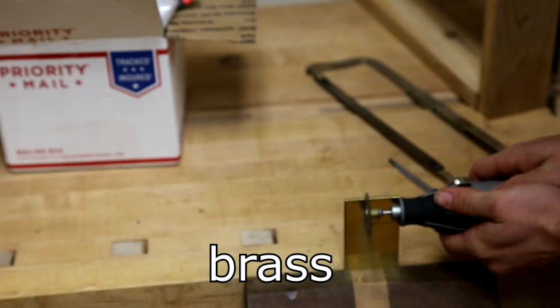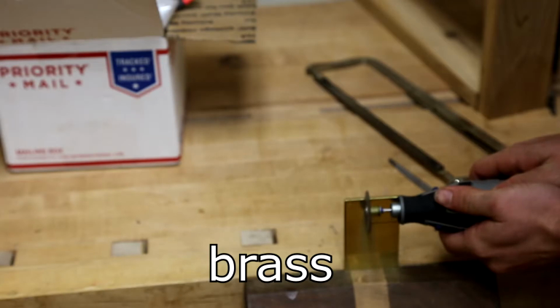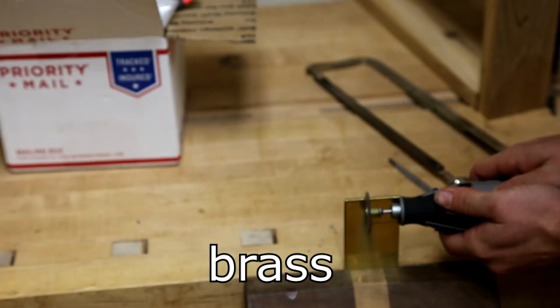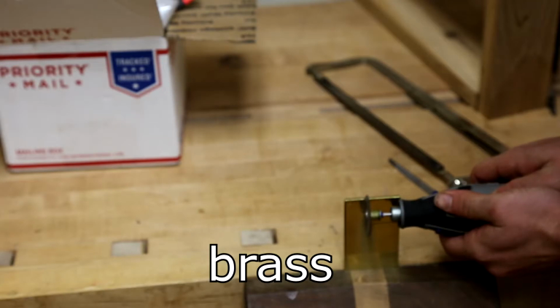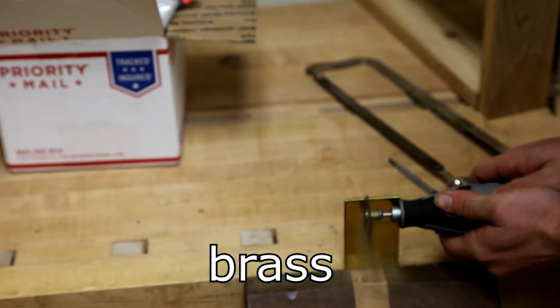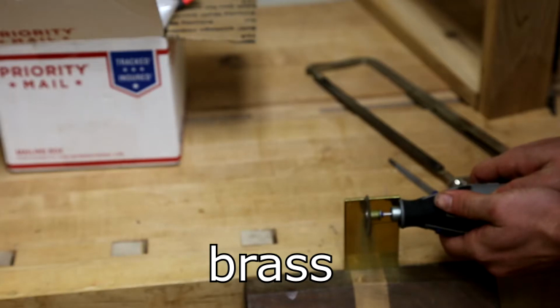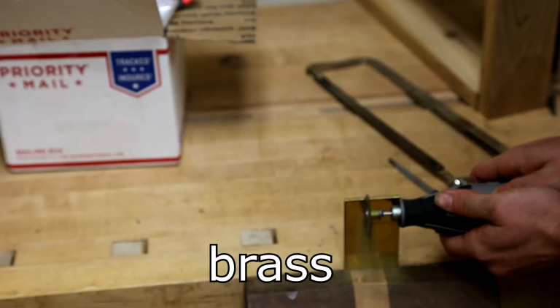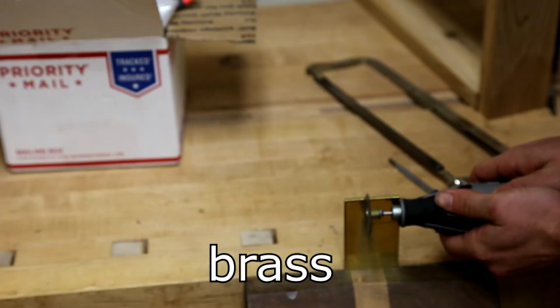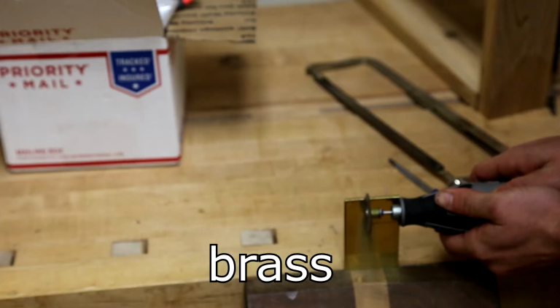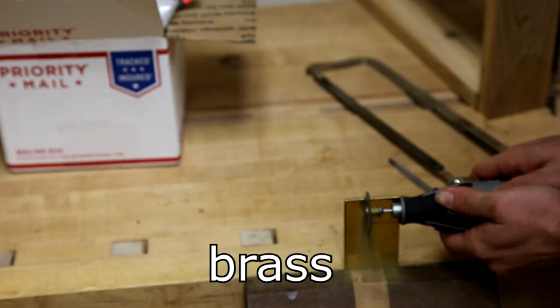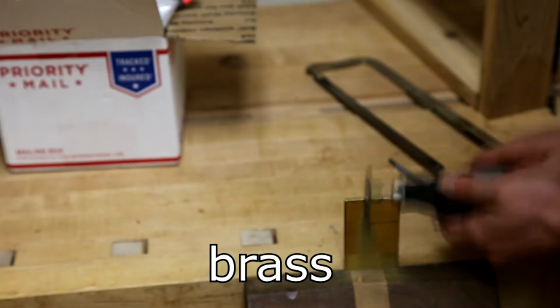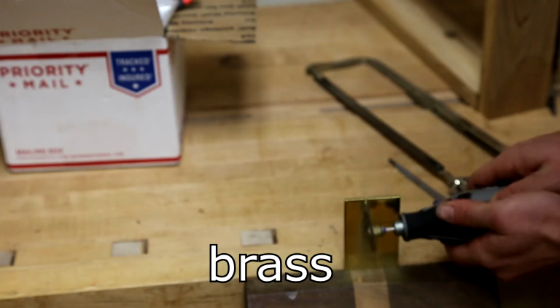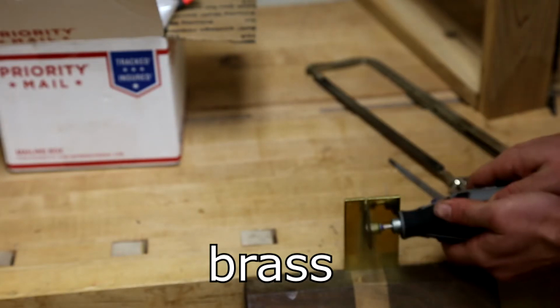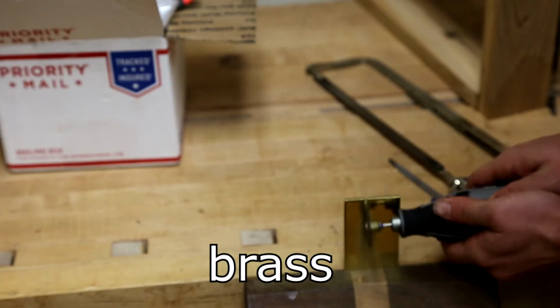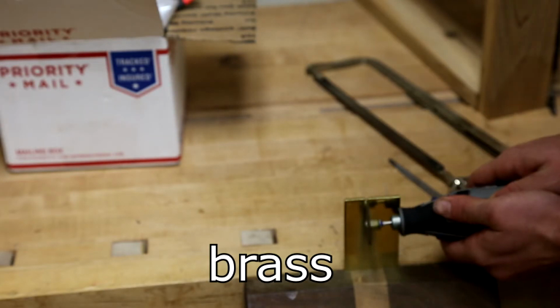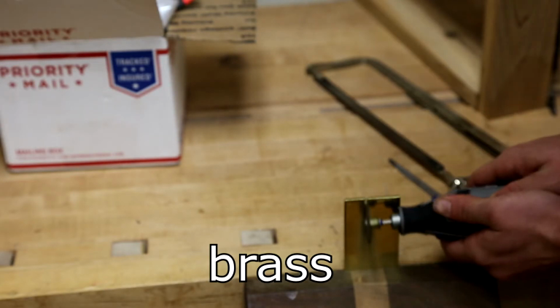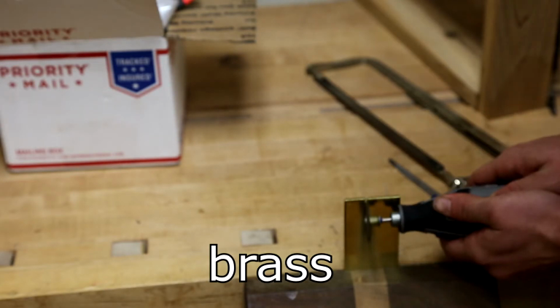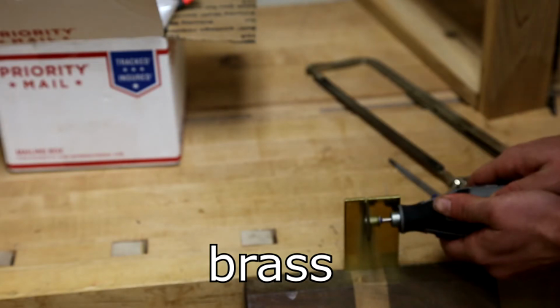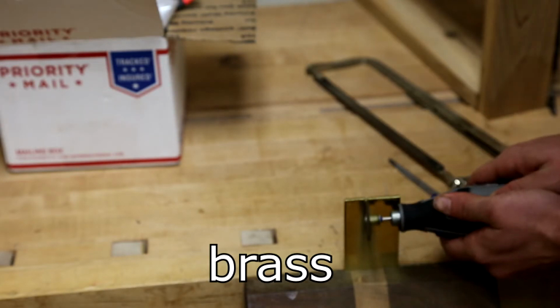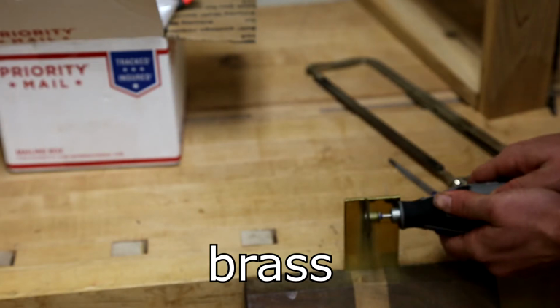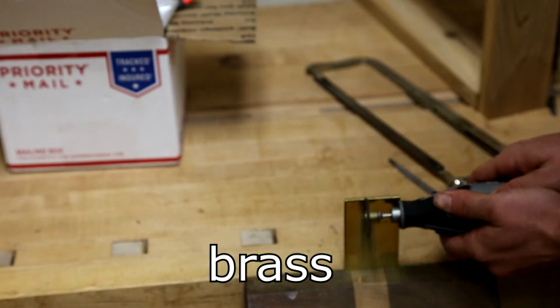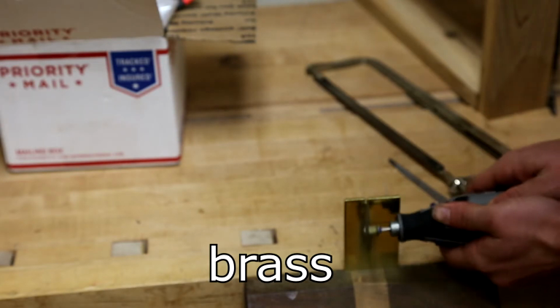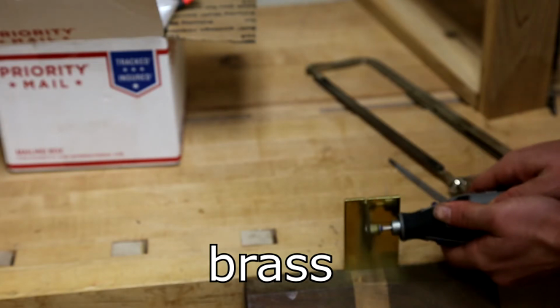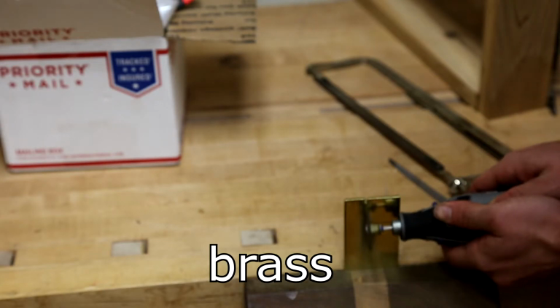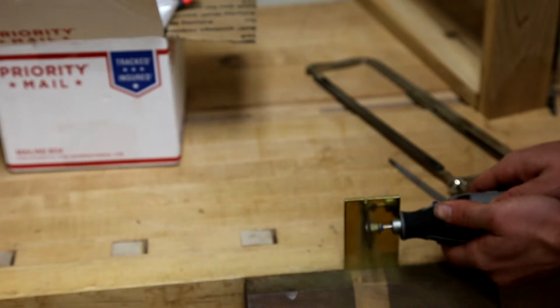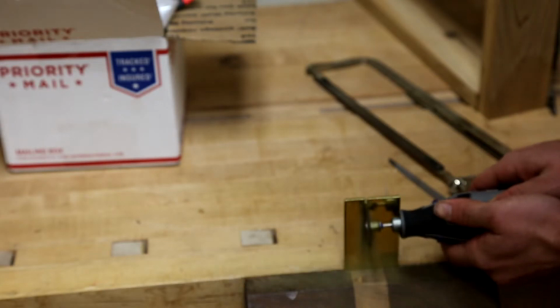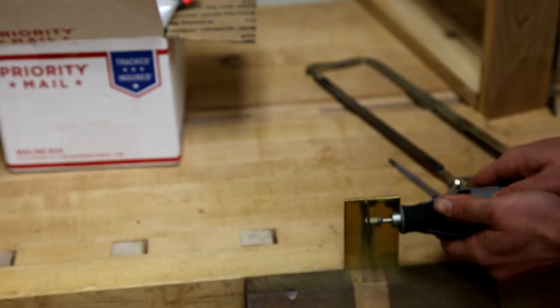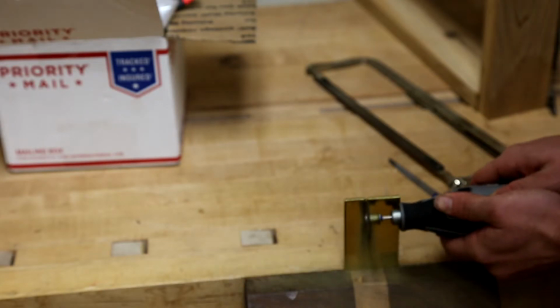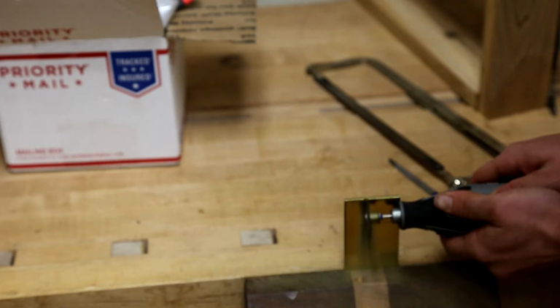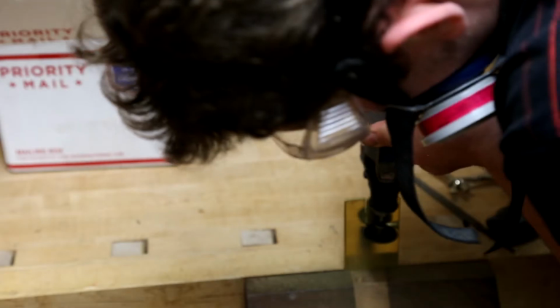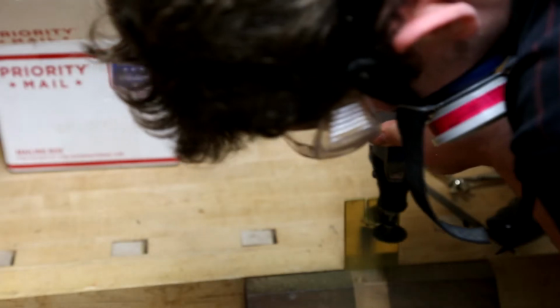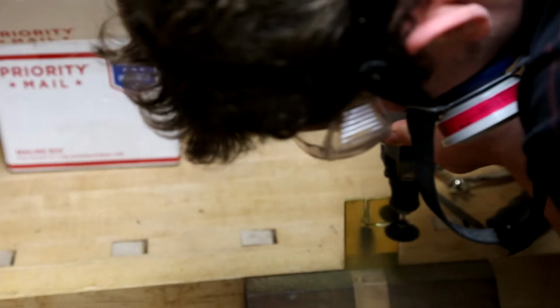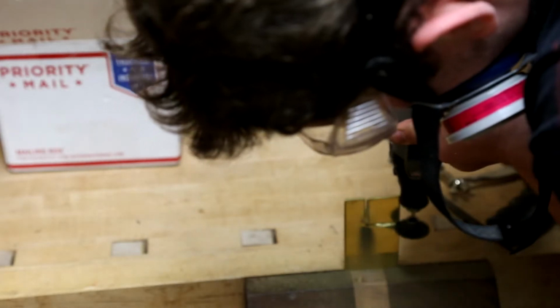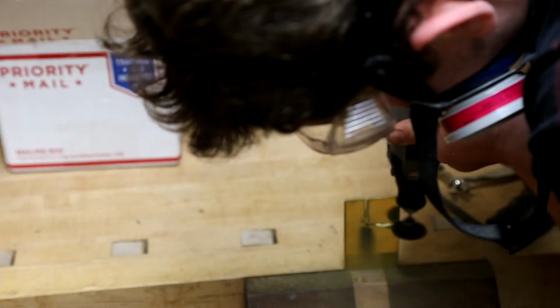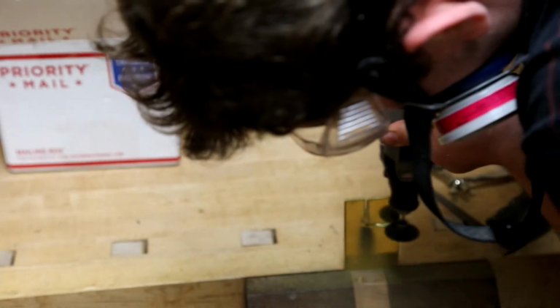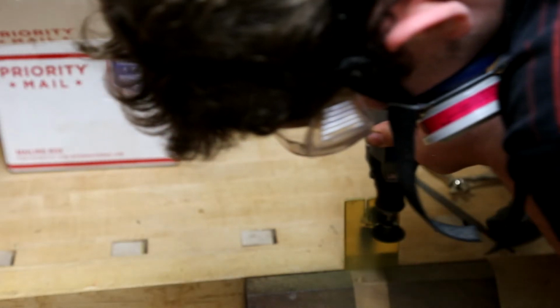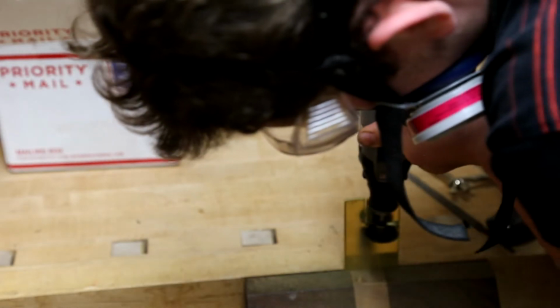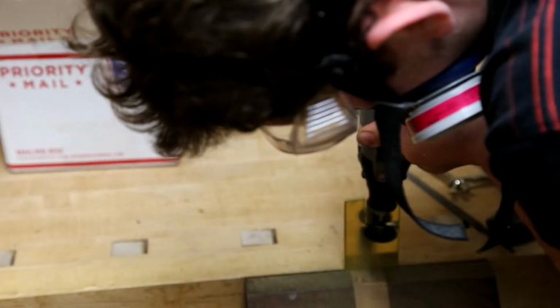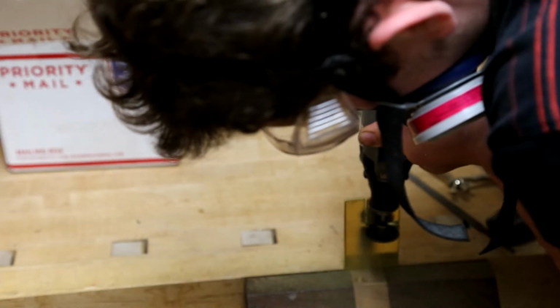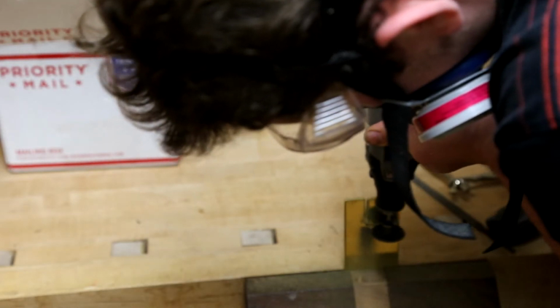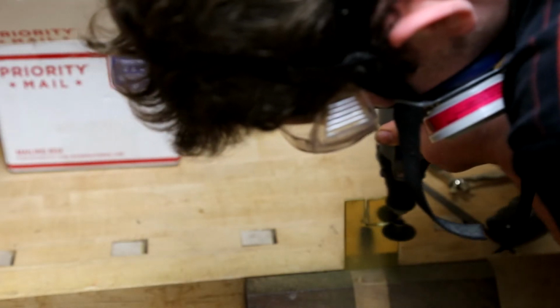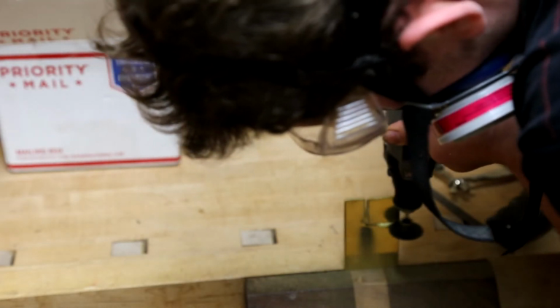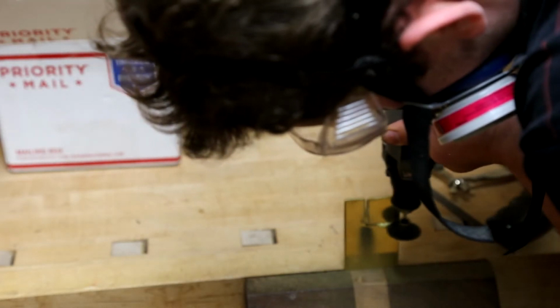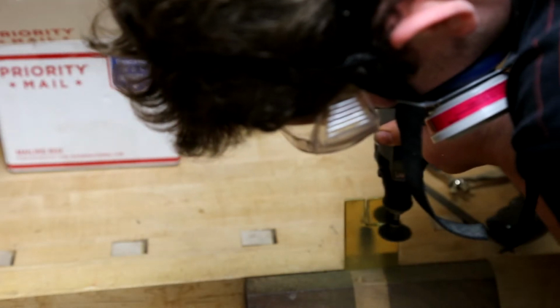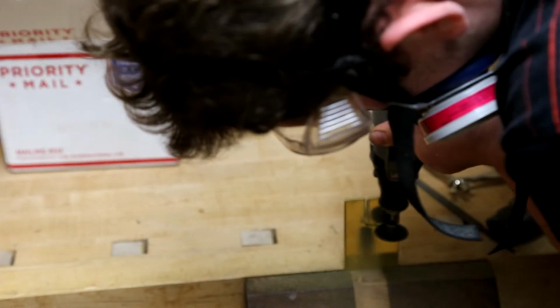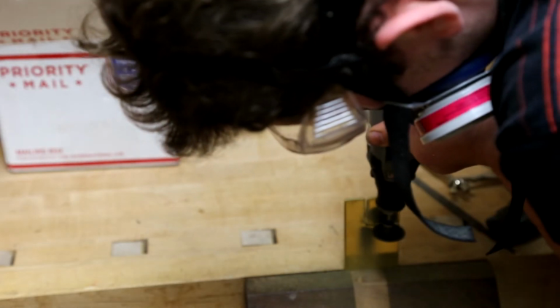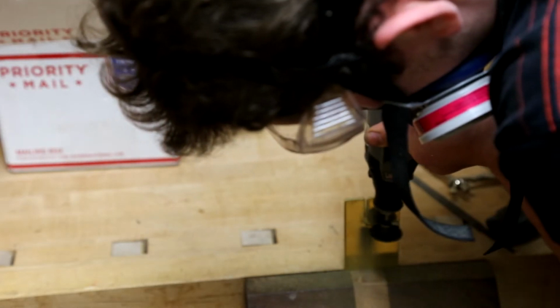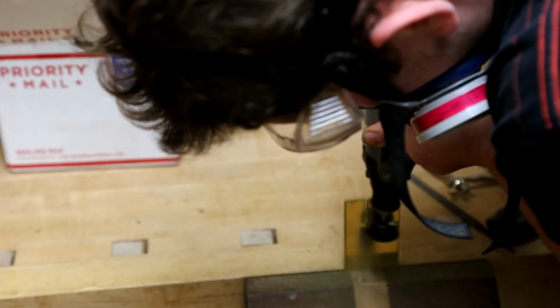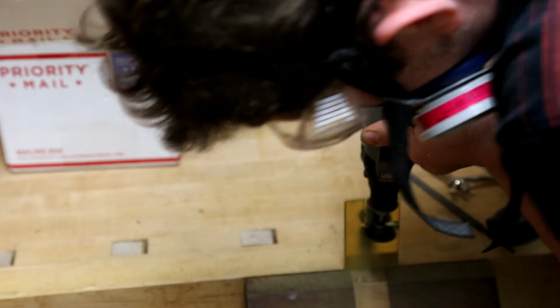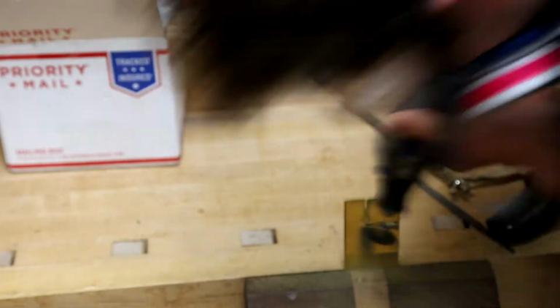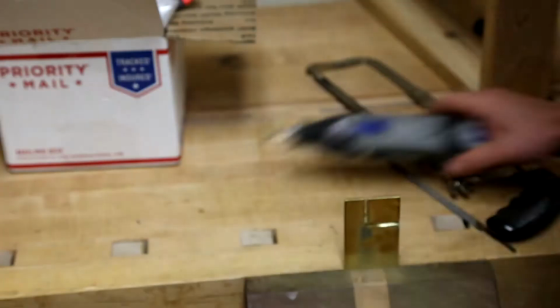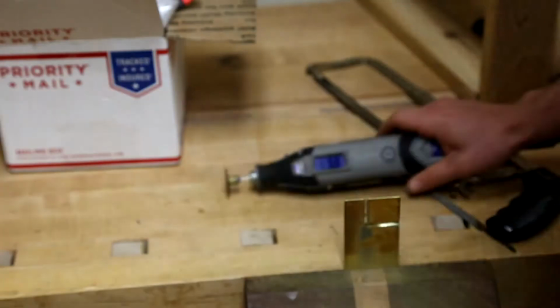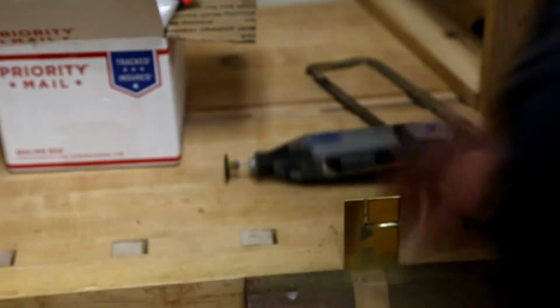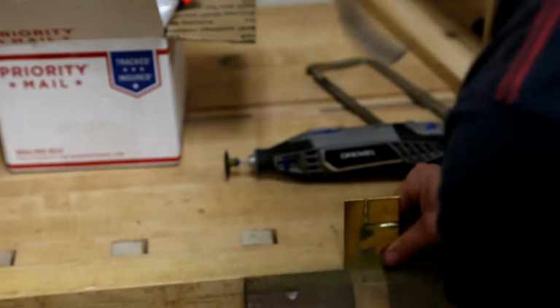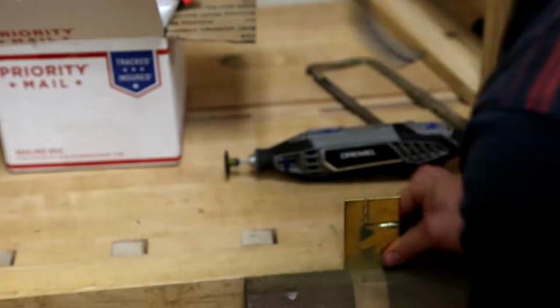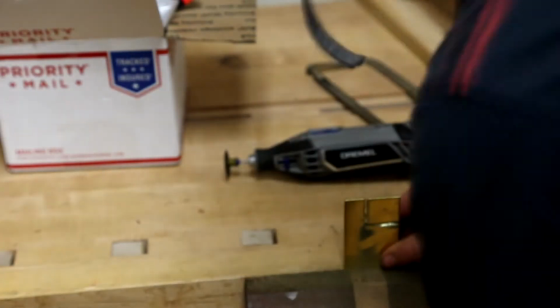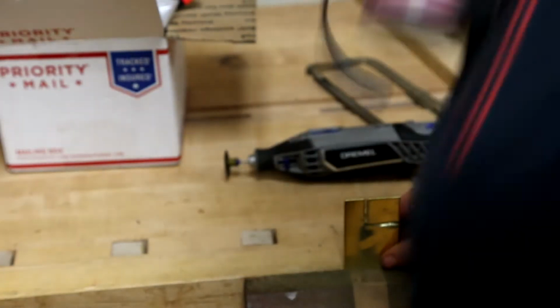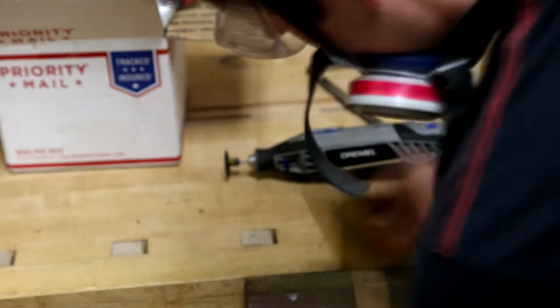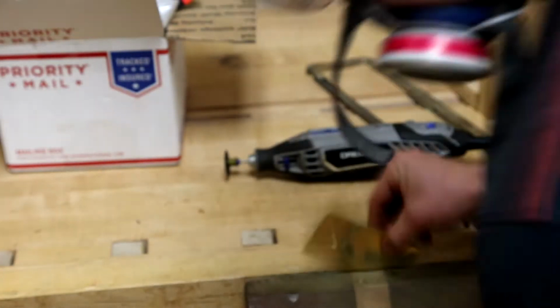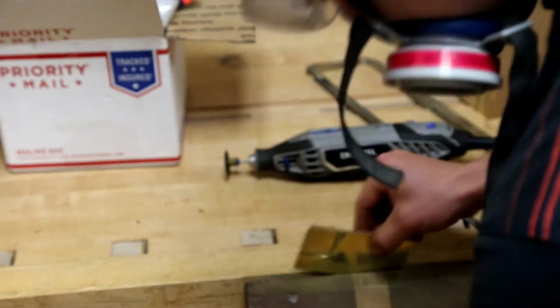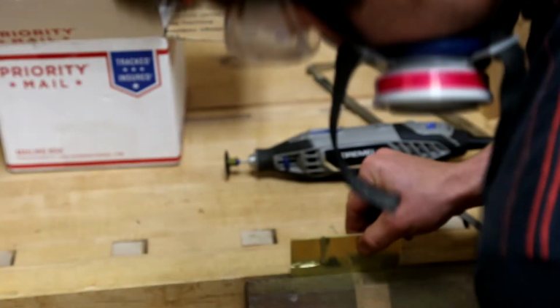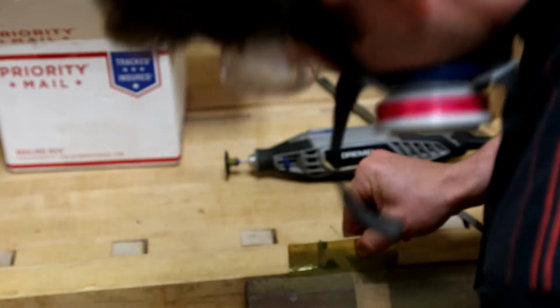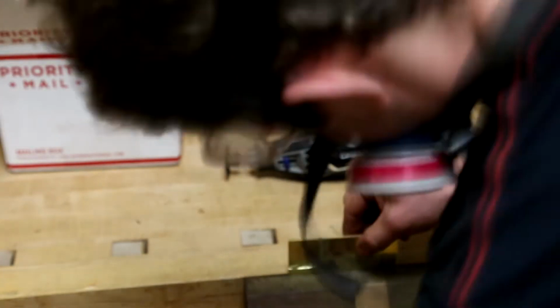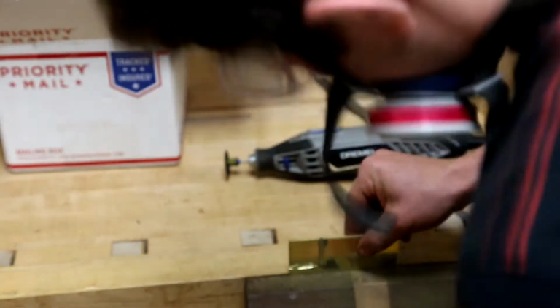Using a dremel — because we only had the world's dullest hacksaw — I cut a small square of brass to fit in between two pieces of maple.